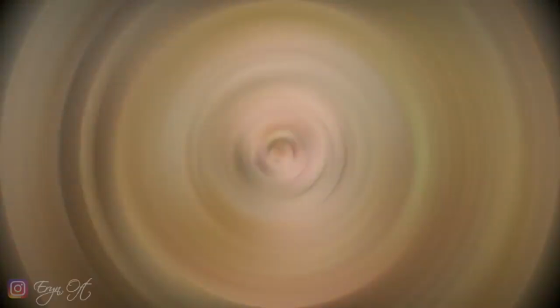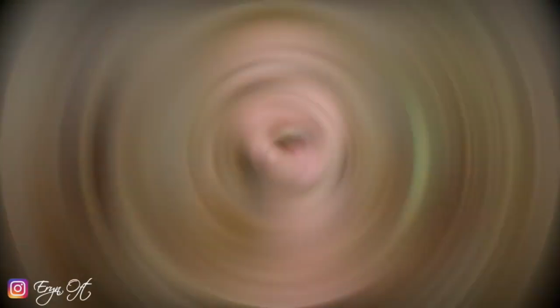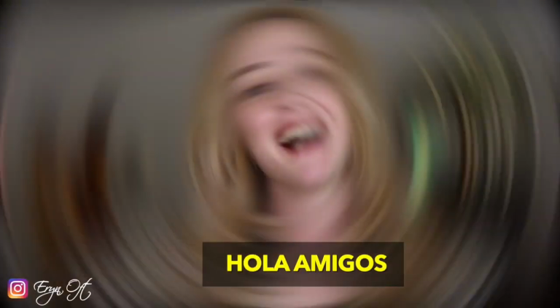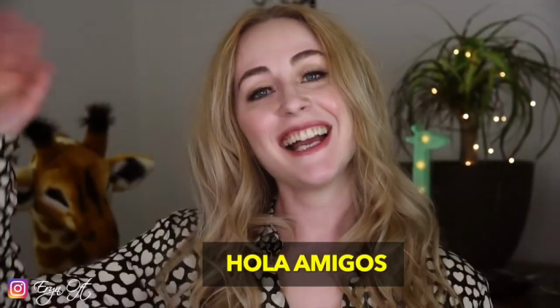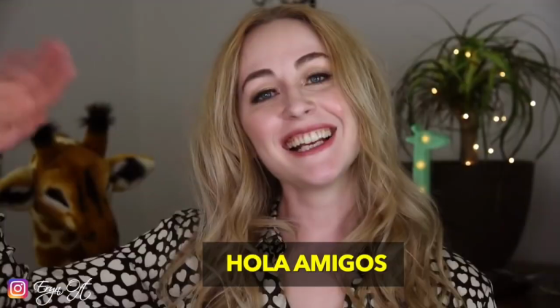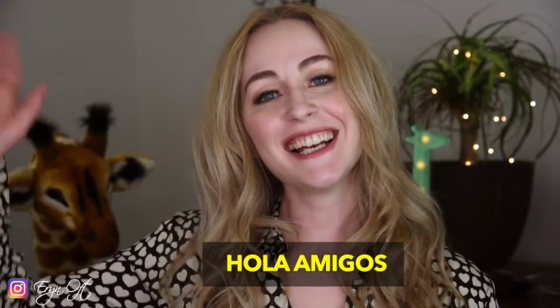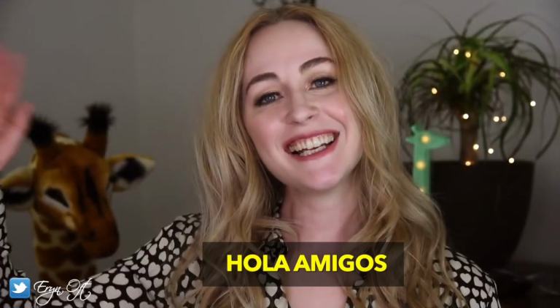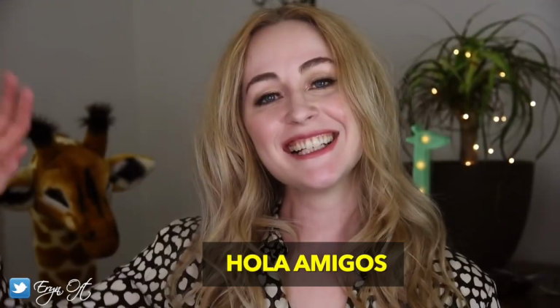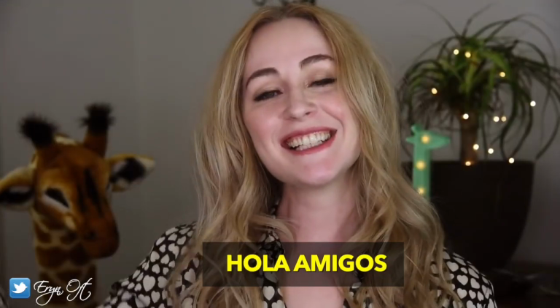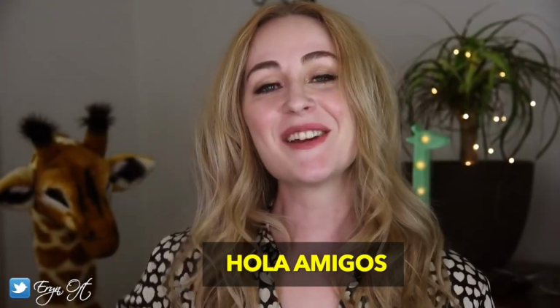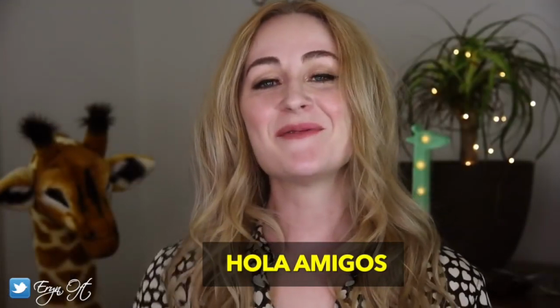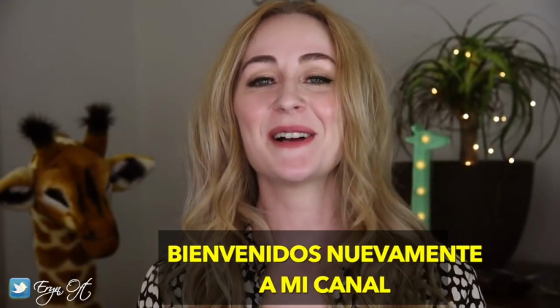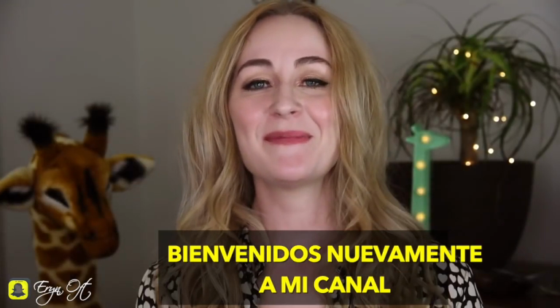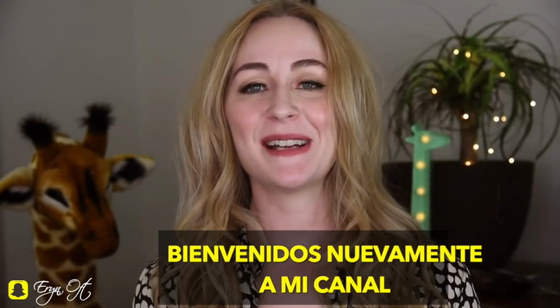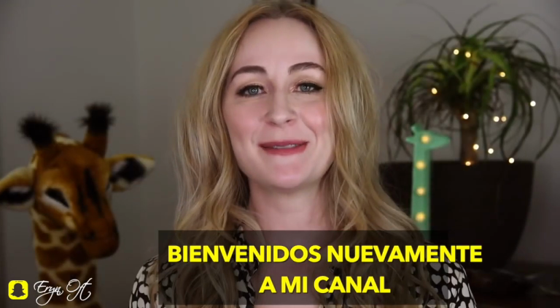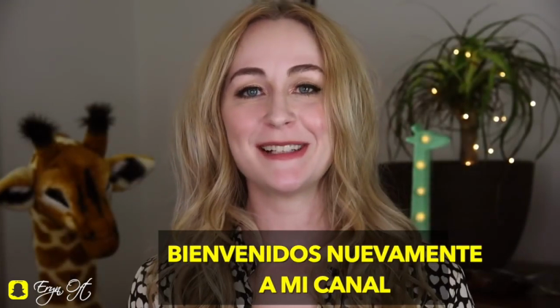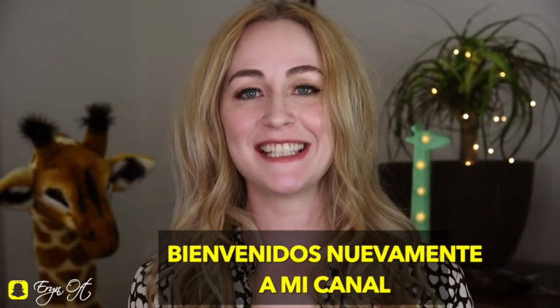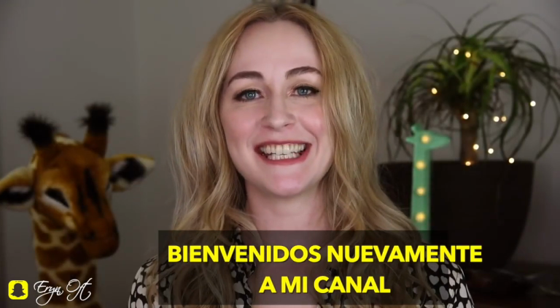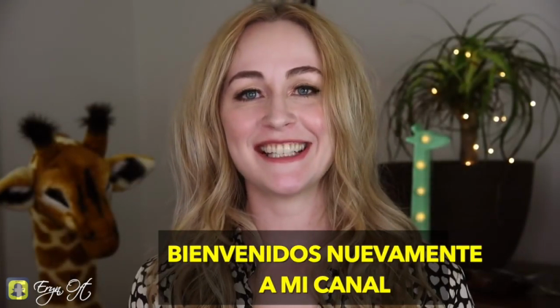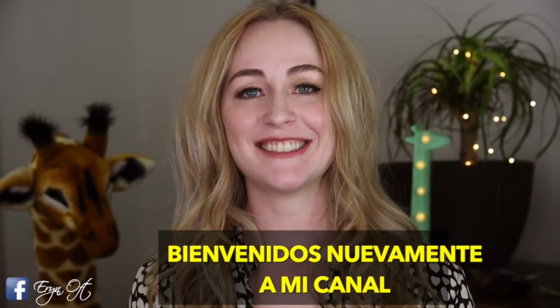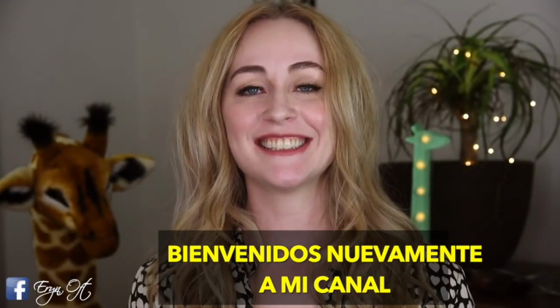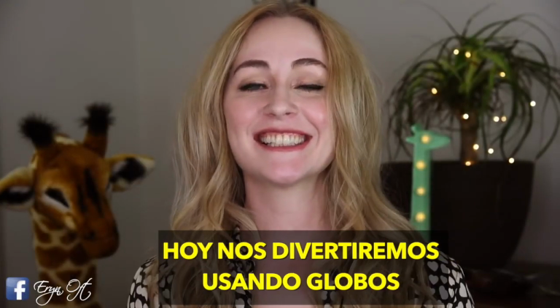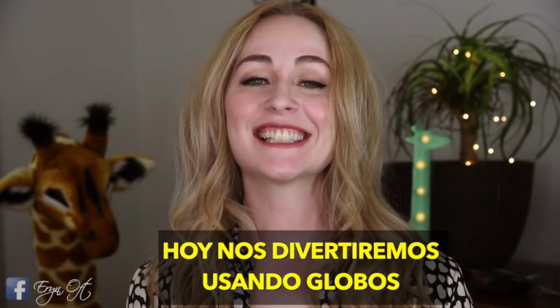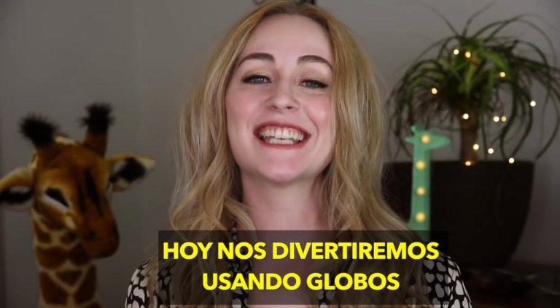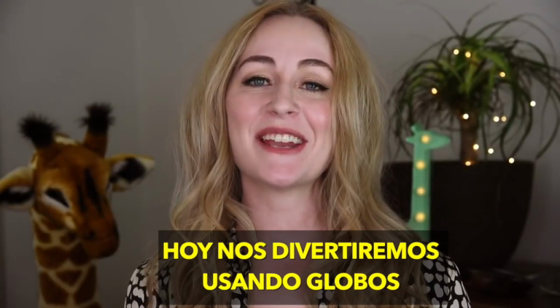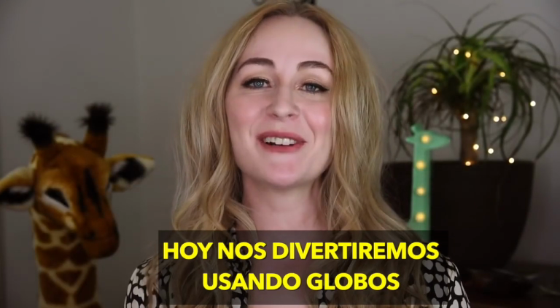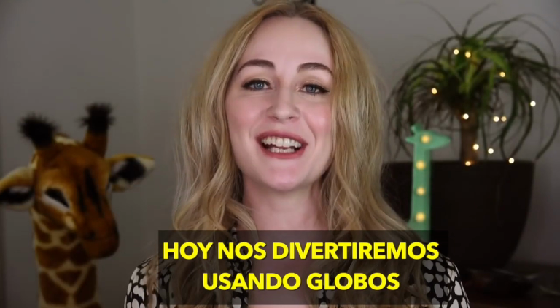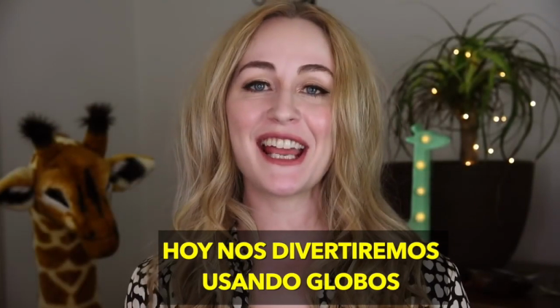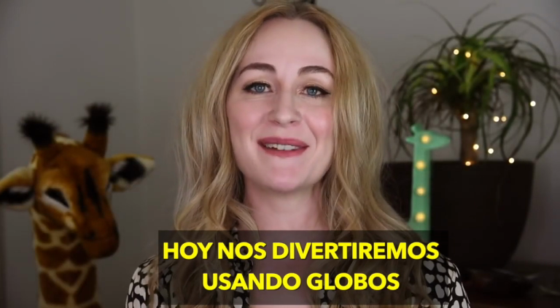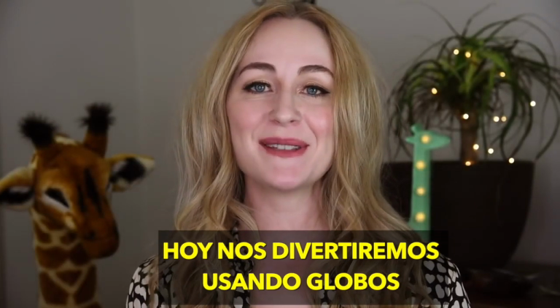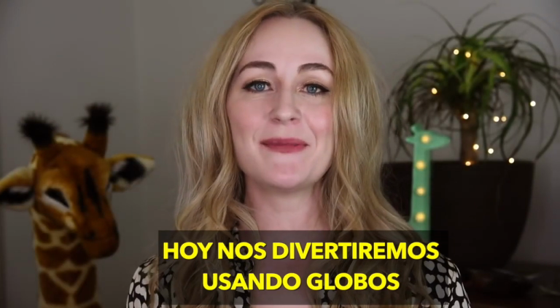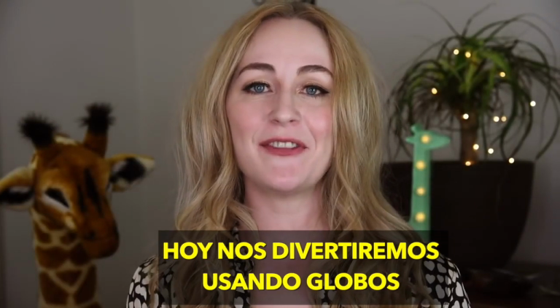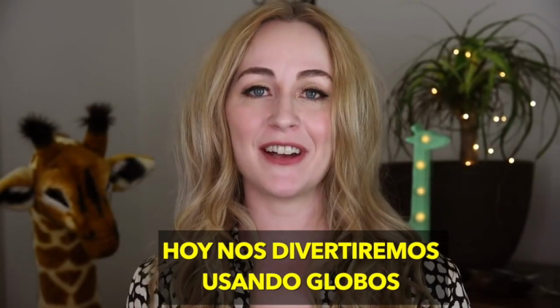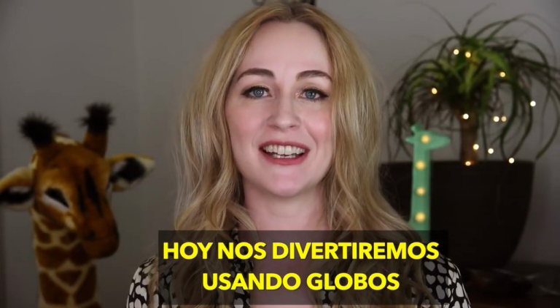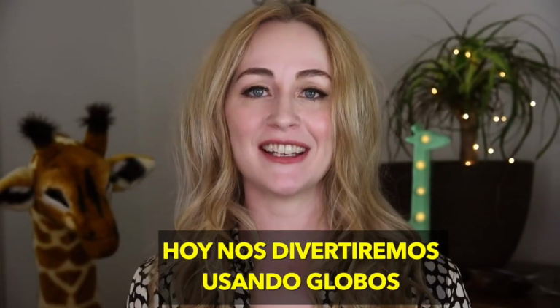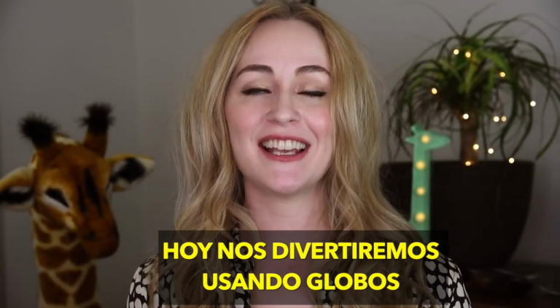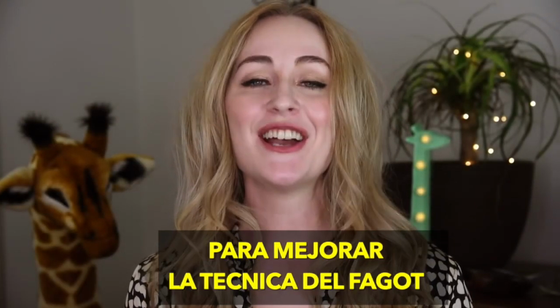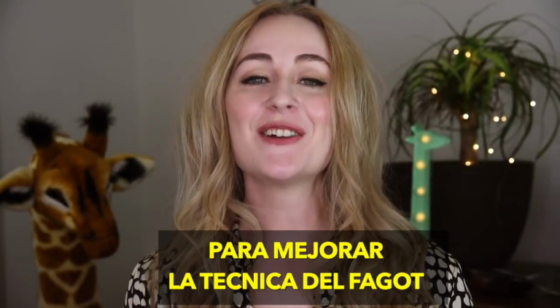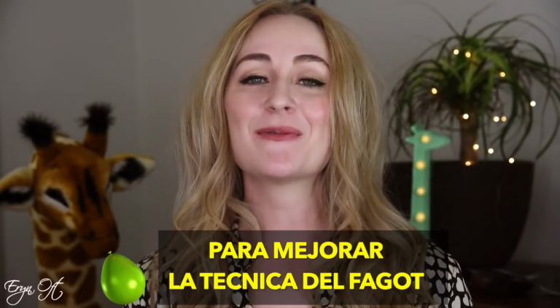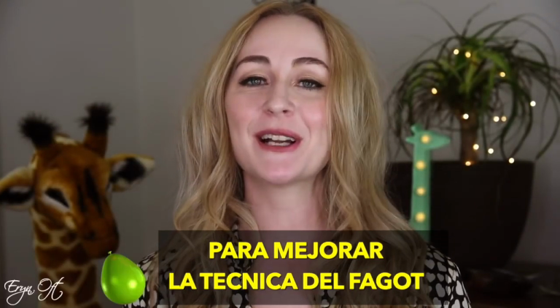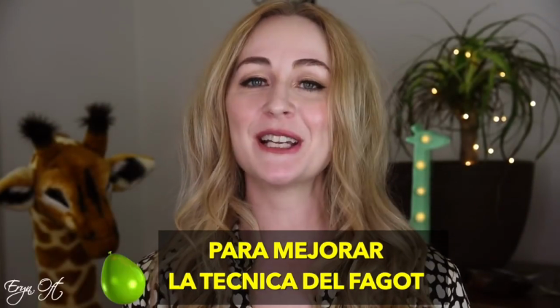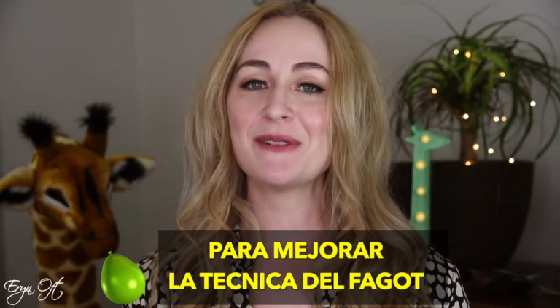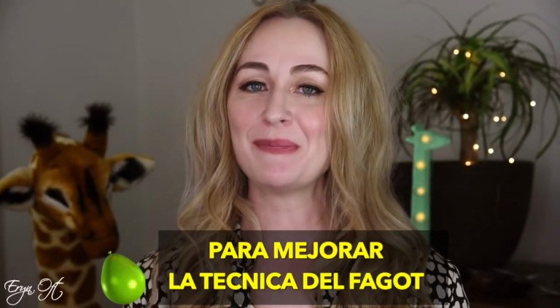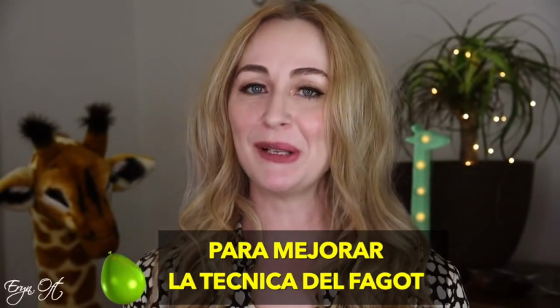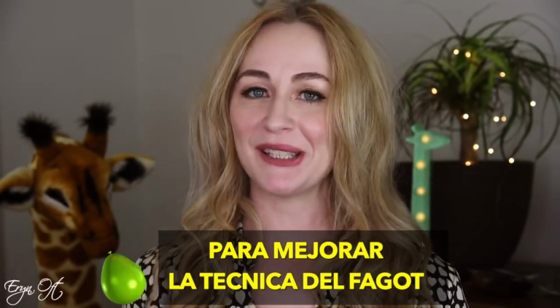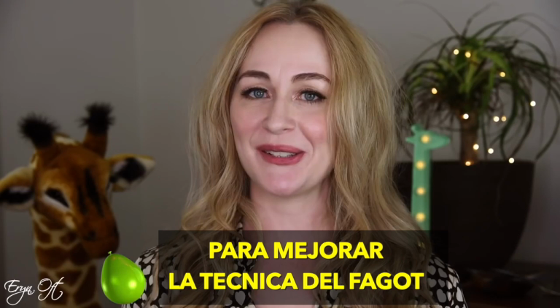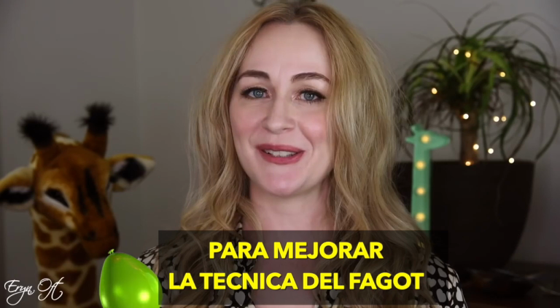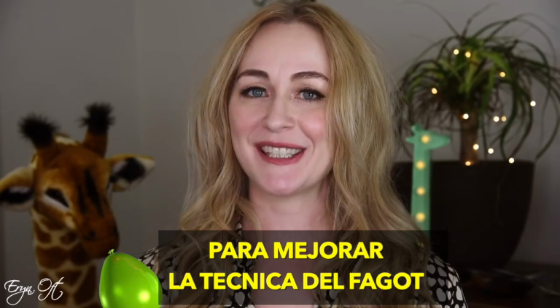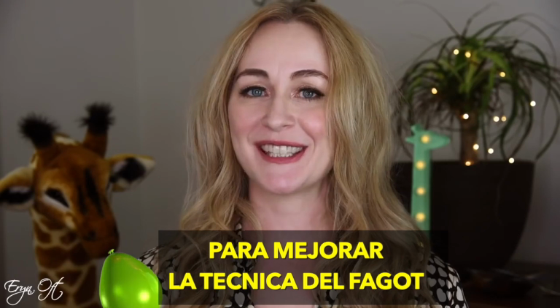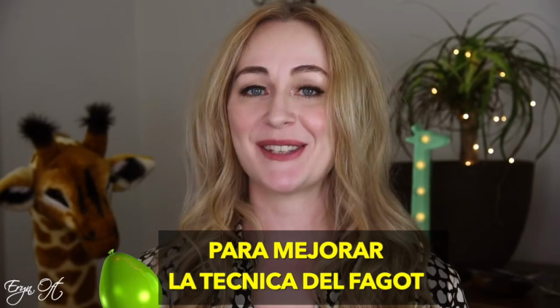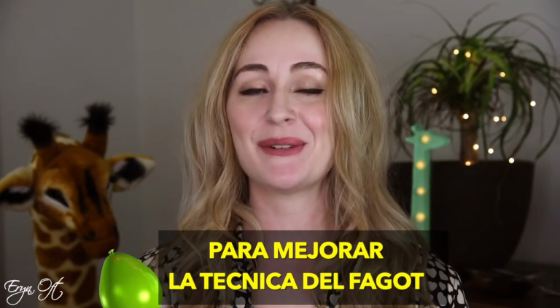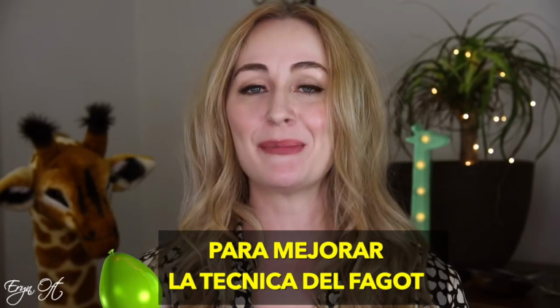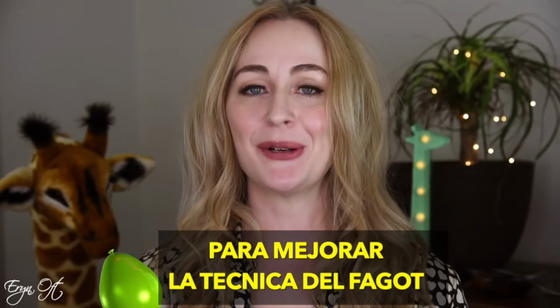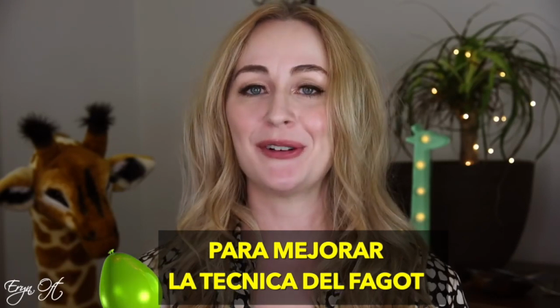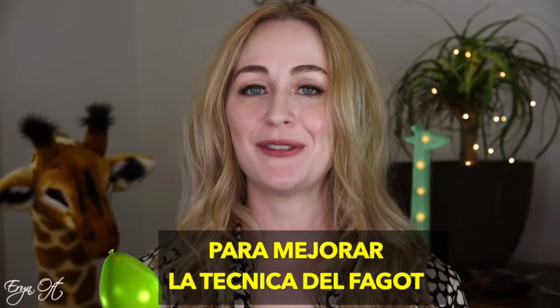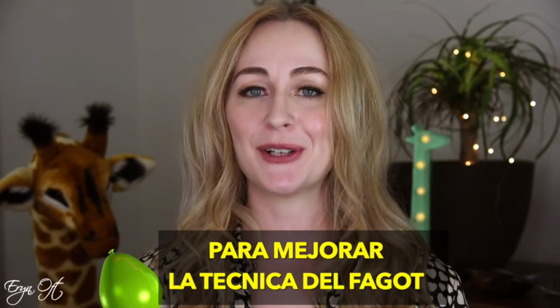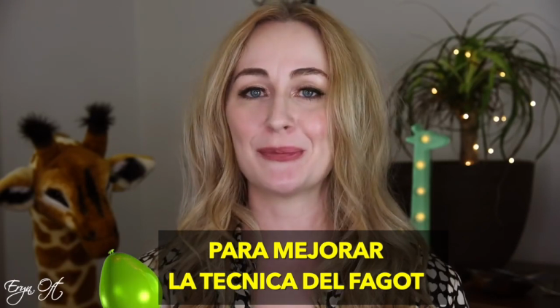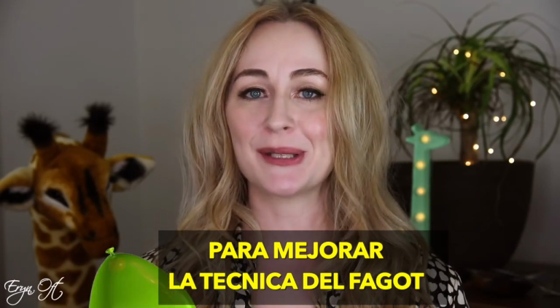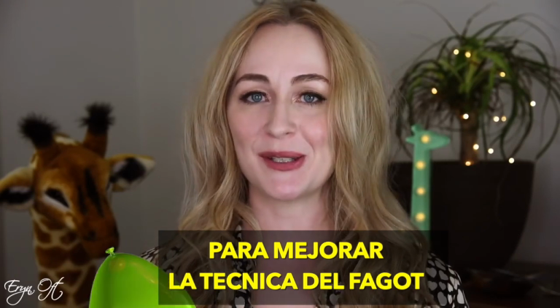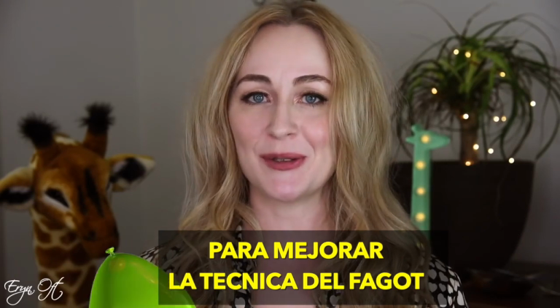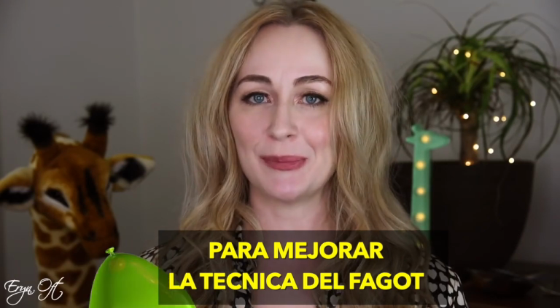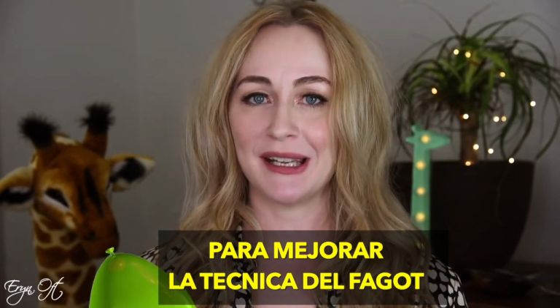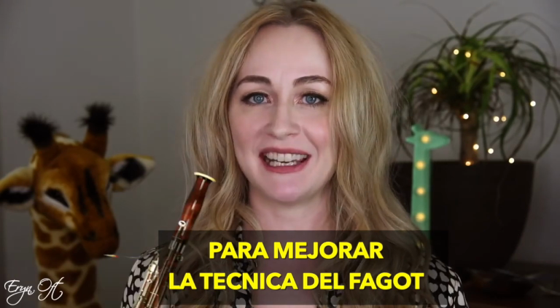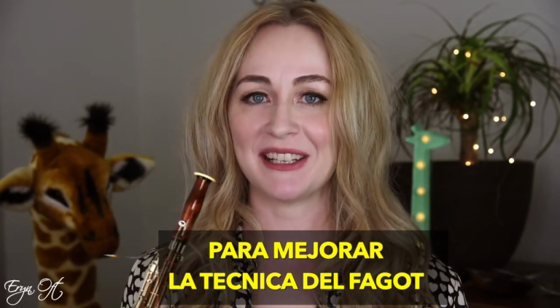Hi guys! Welcome back to my channel. Today we're going to have some fun working with balloons to improve your bassoon playing.